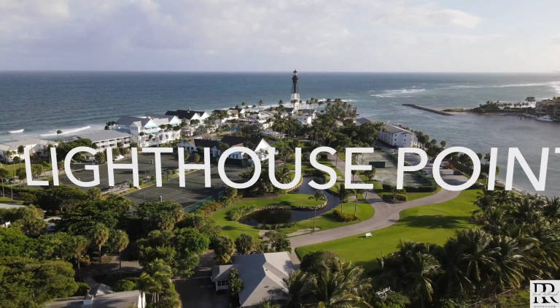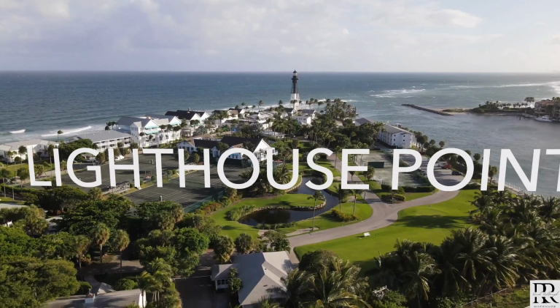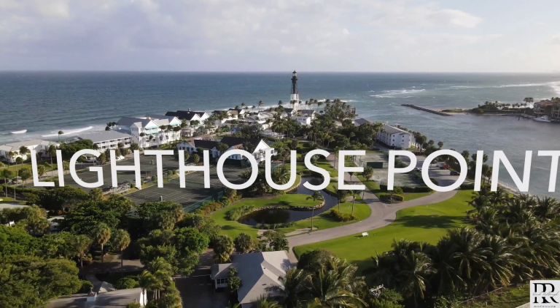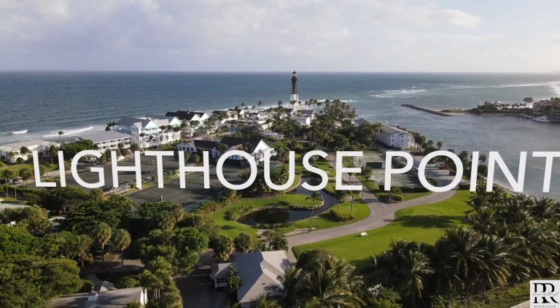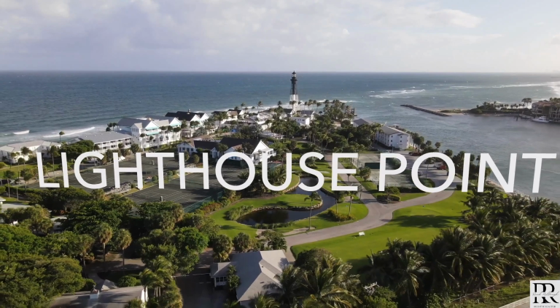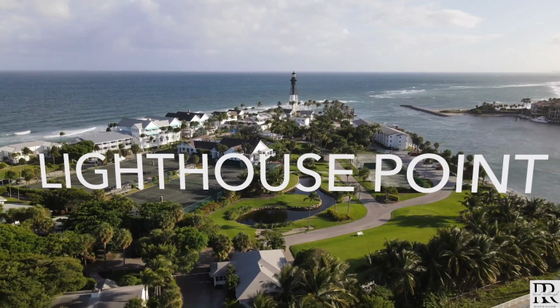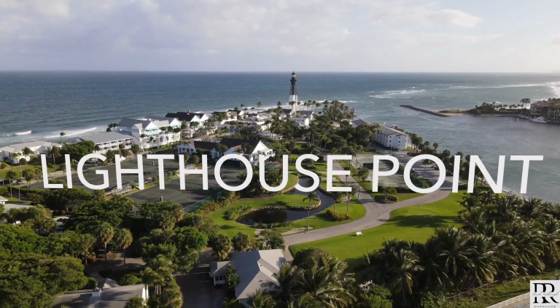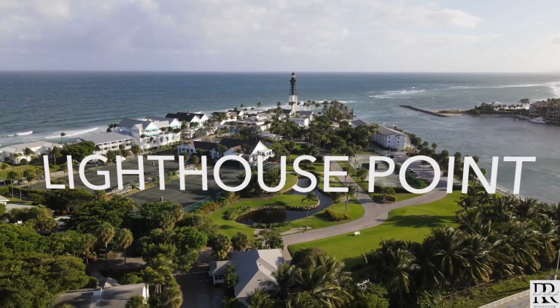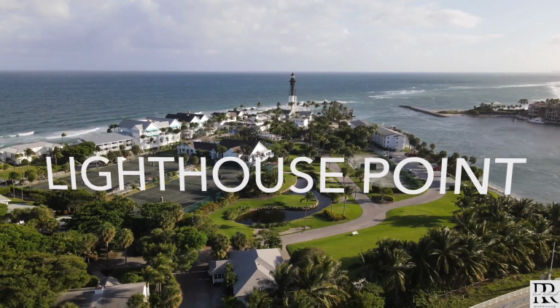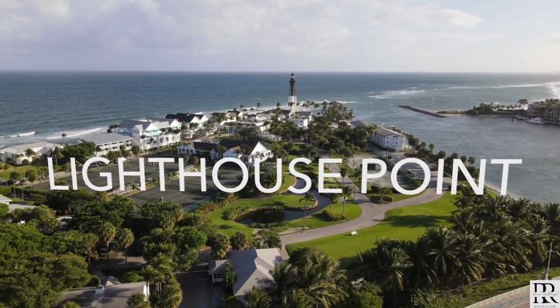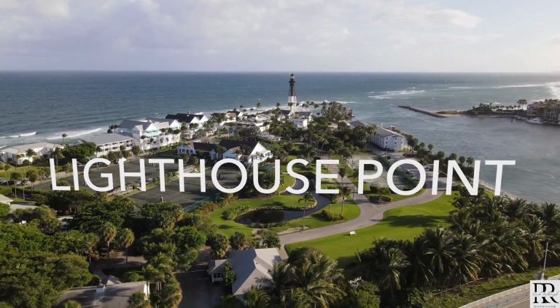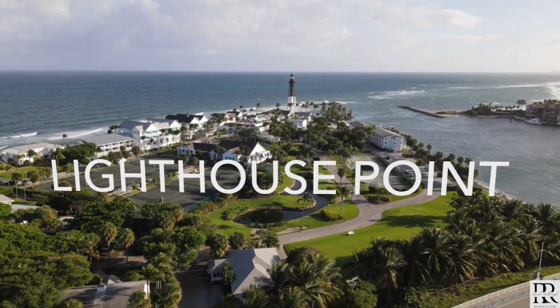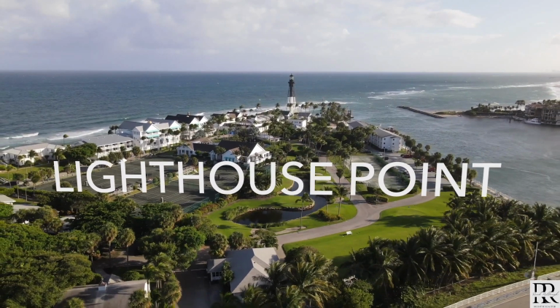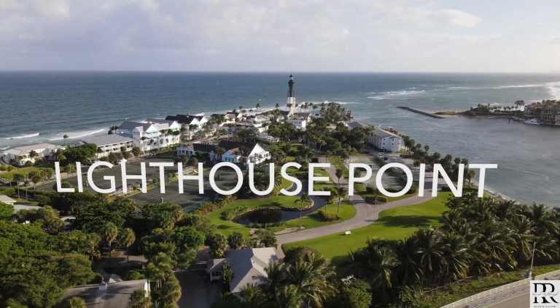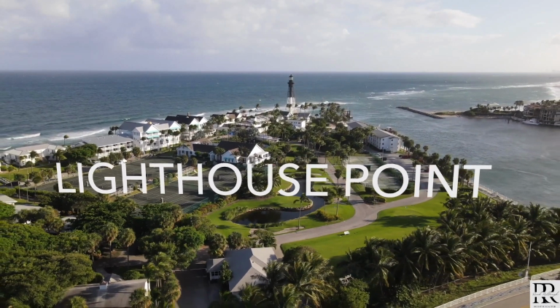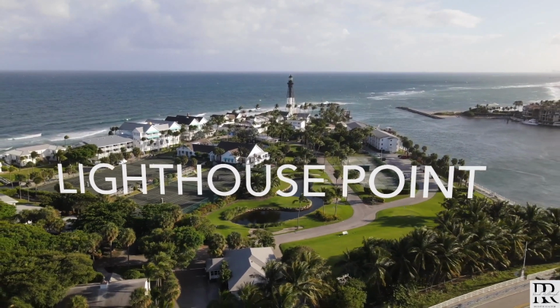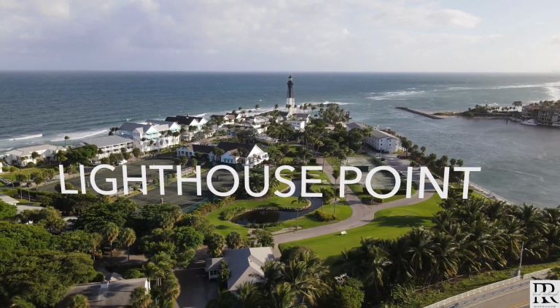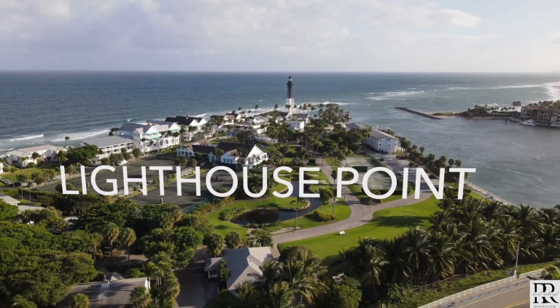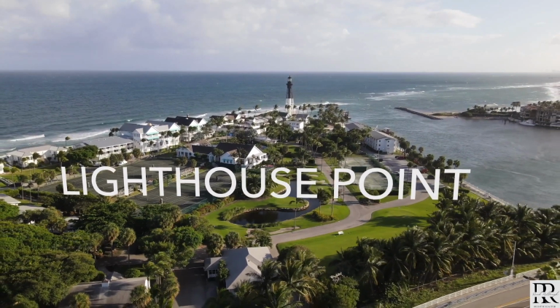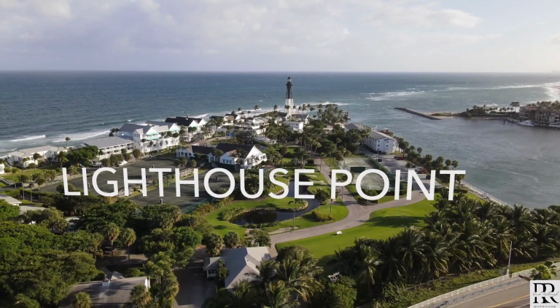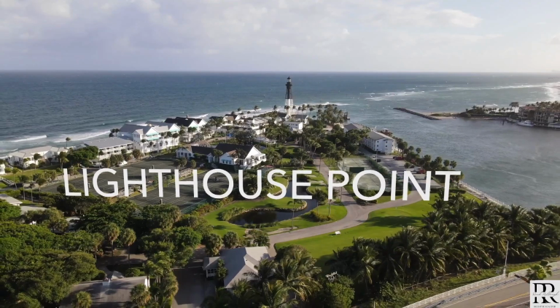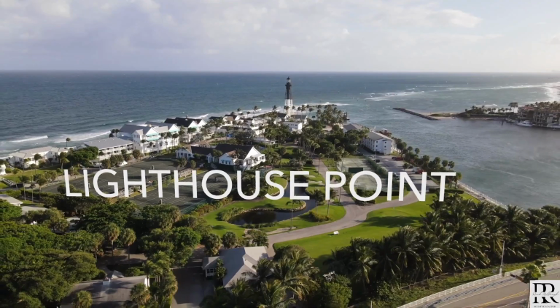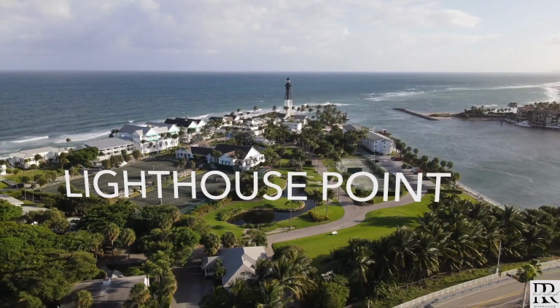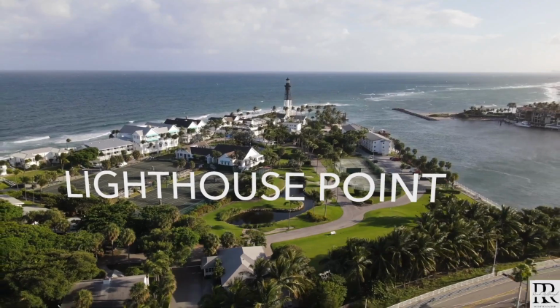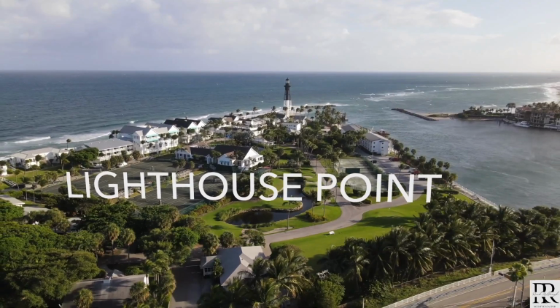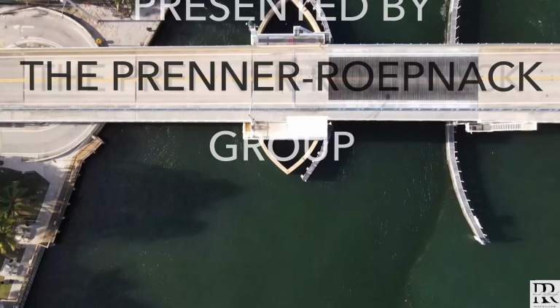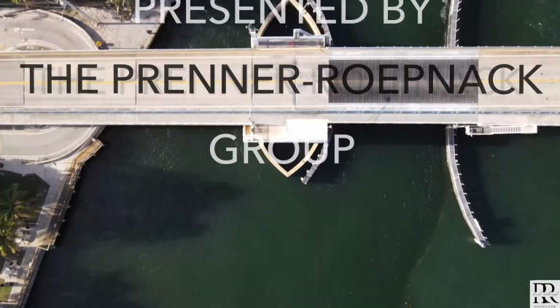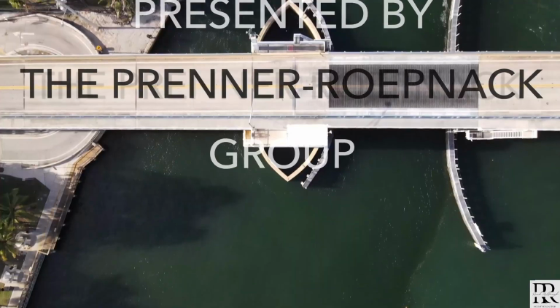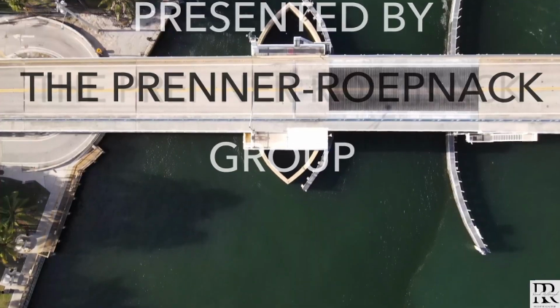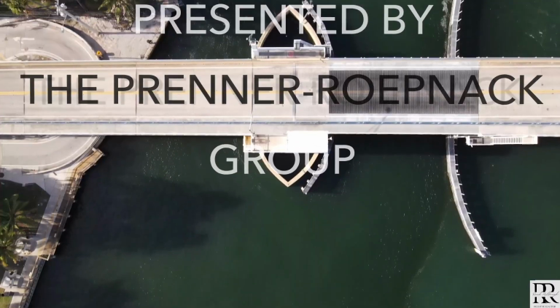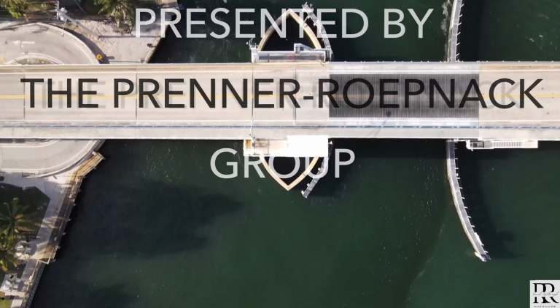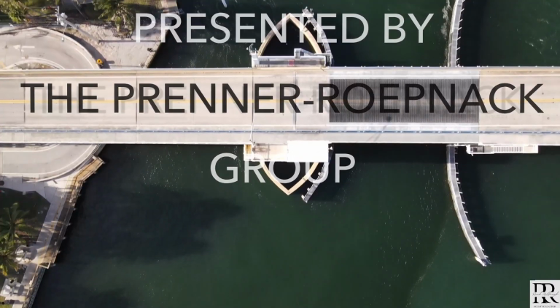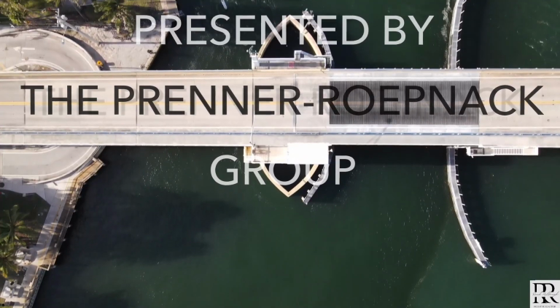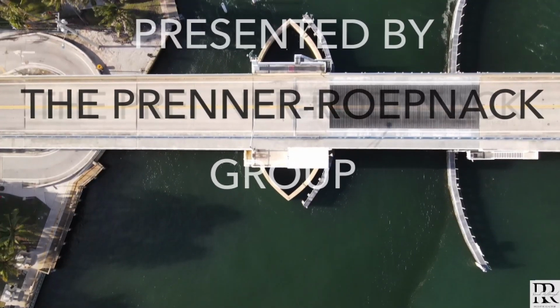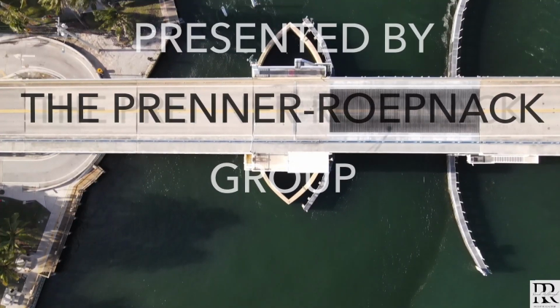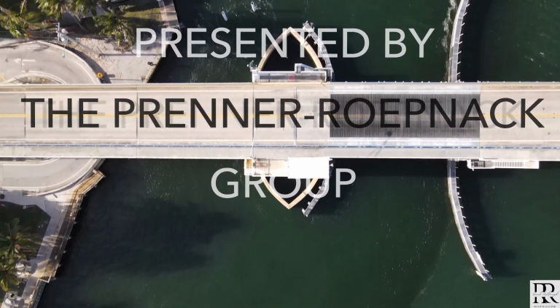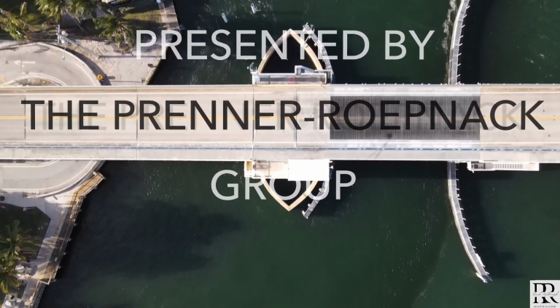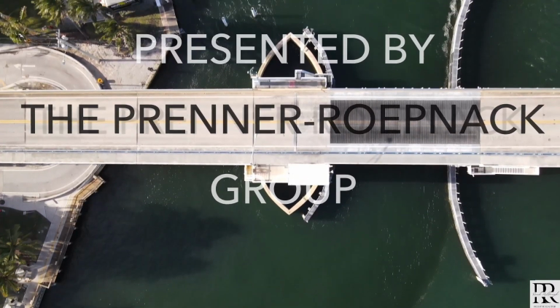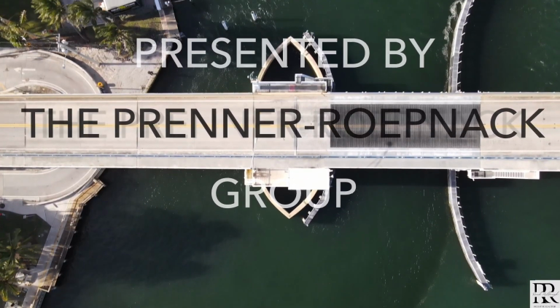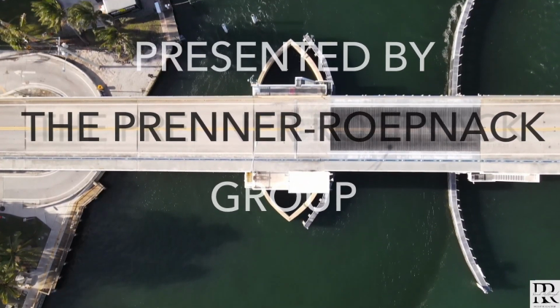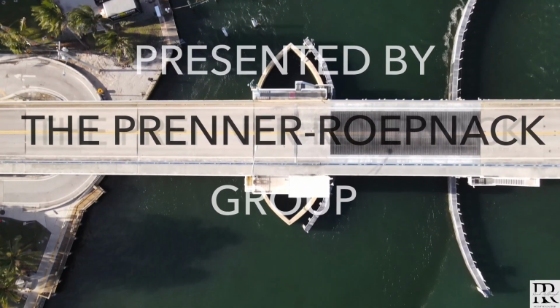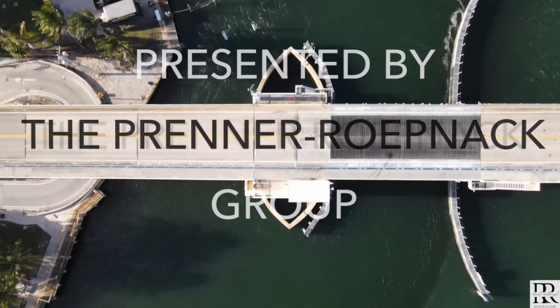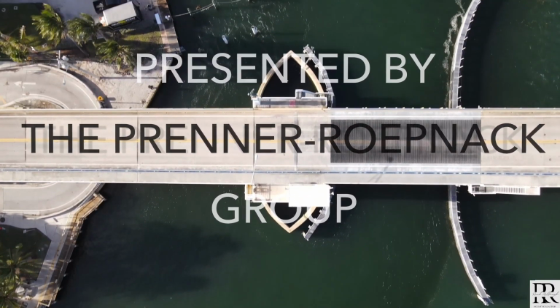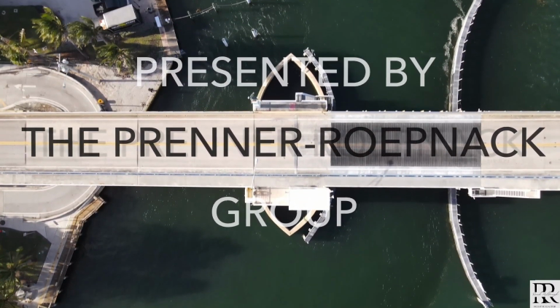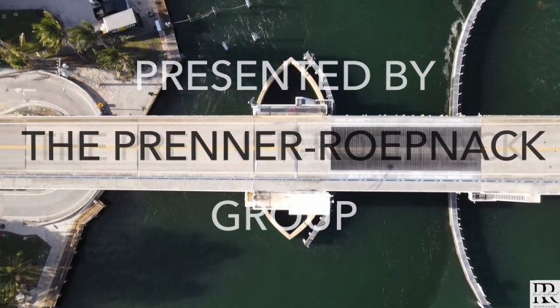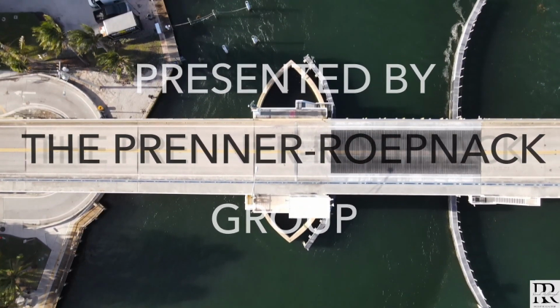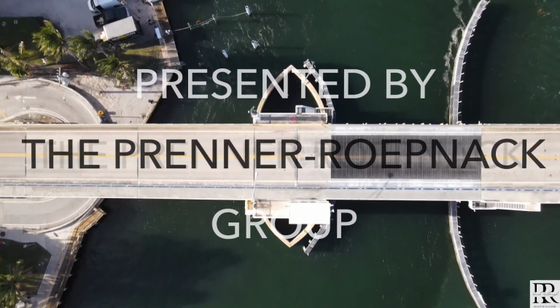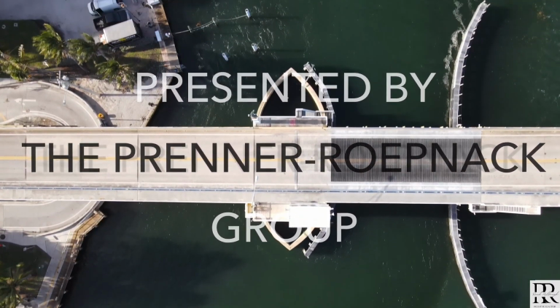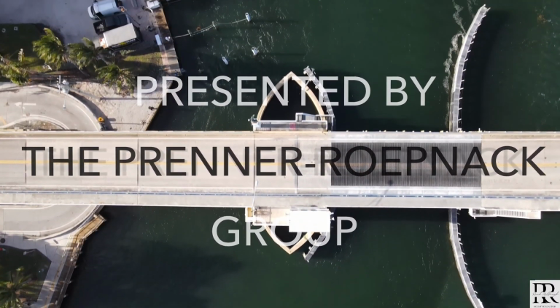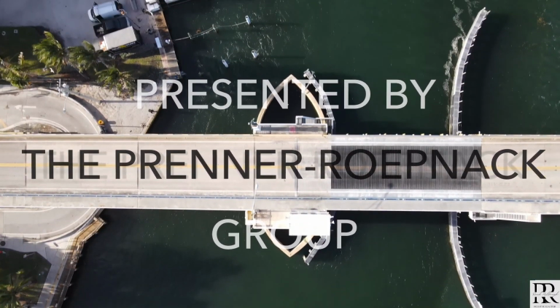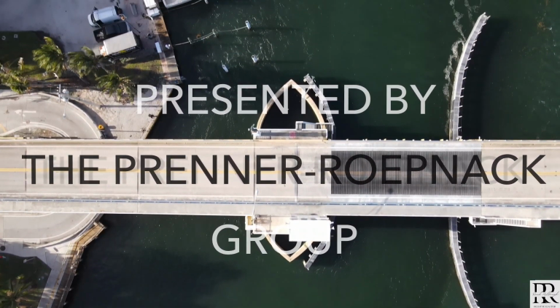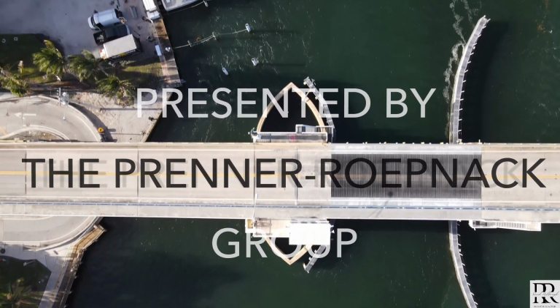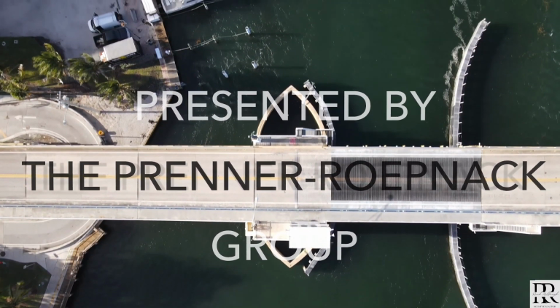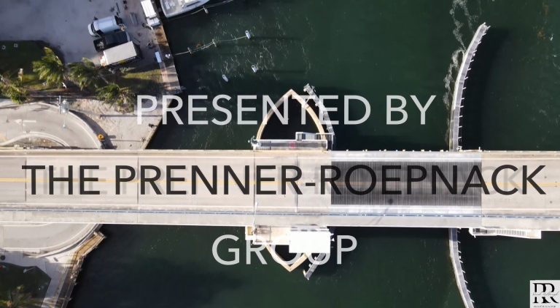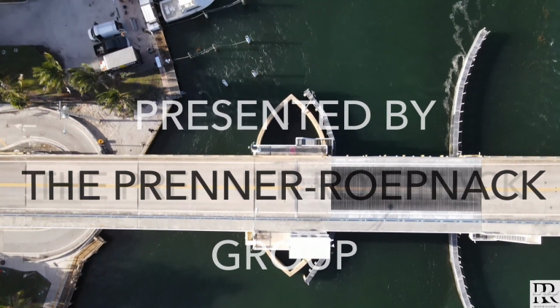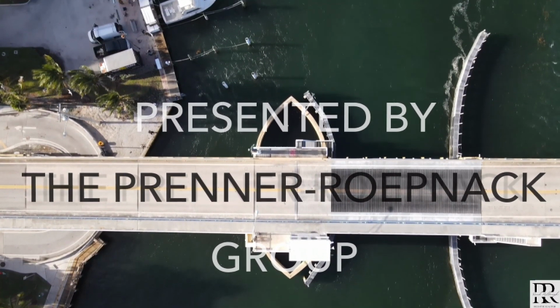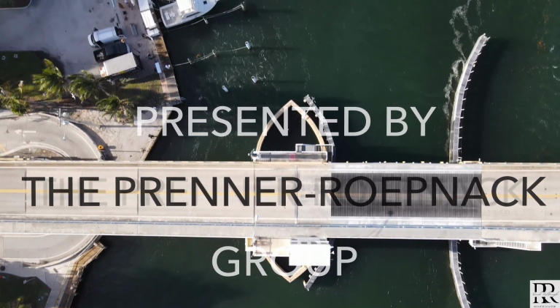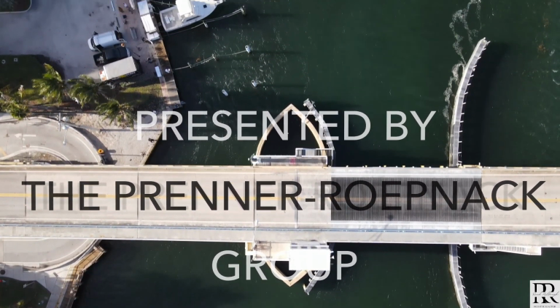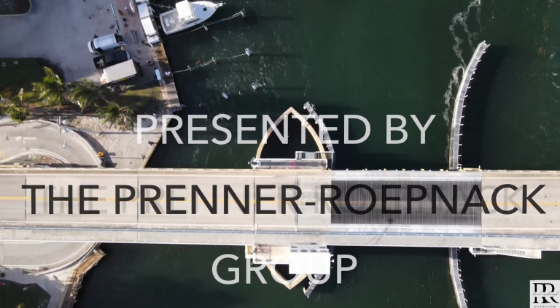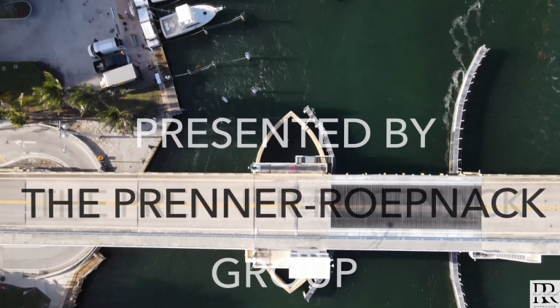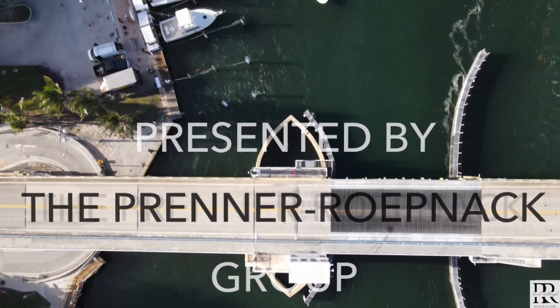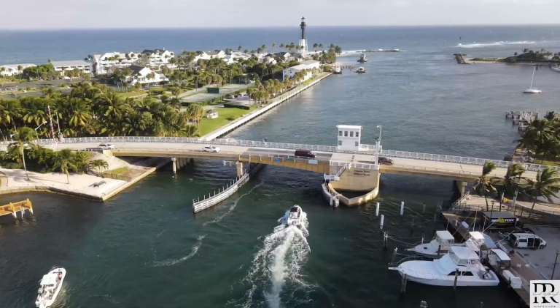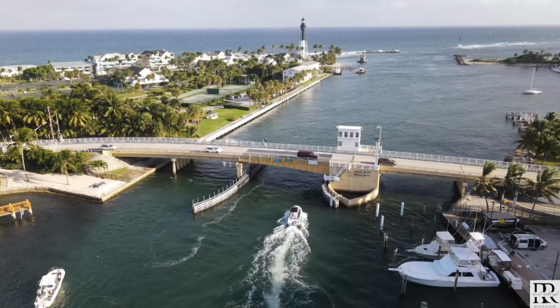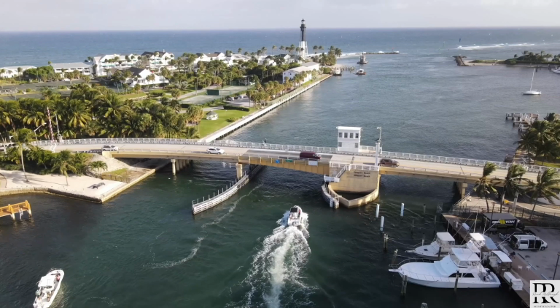Lighthouse Point, Florida. A more in-depth look at the city and all the amazing things that it has to offer. A video presented to you by the Printer Group at Compass.